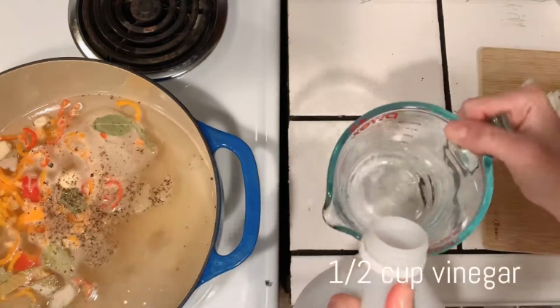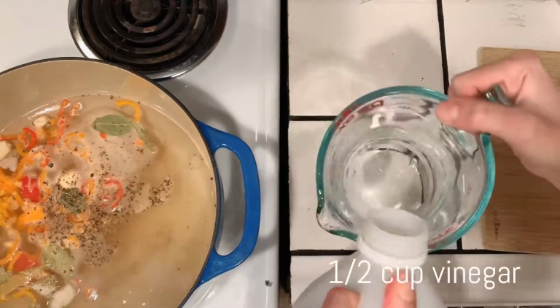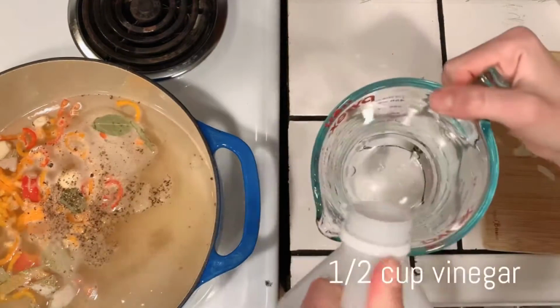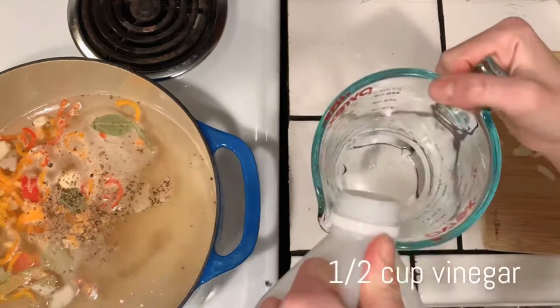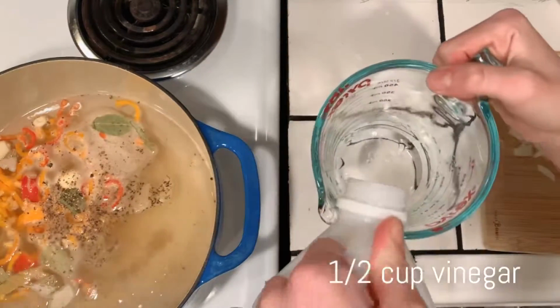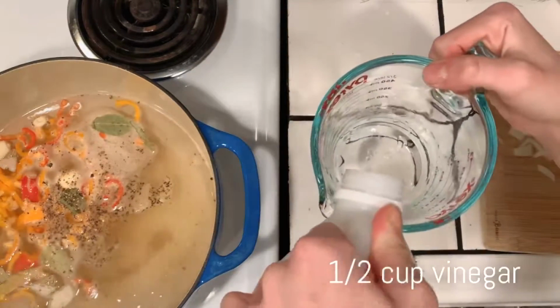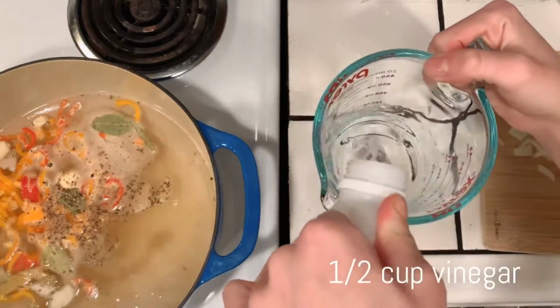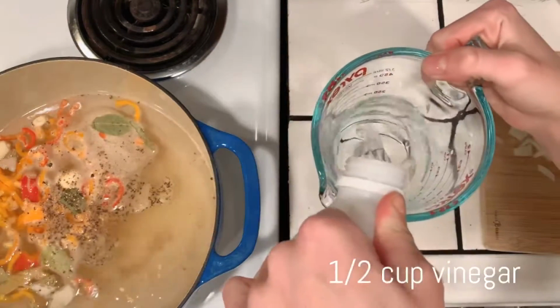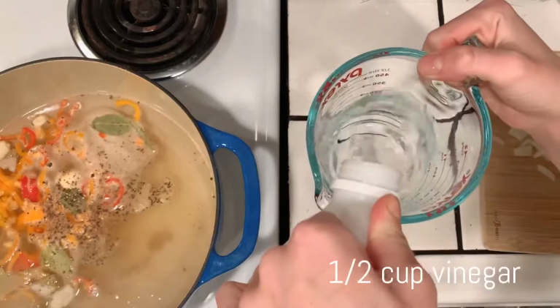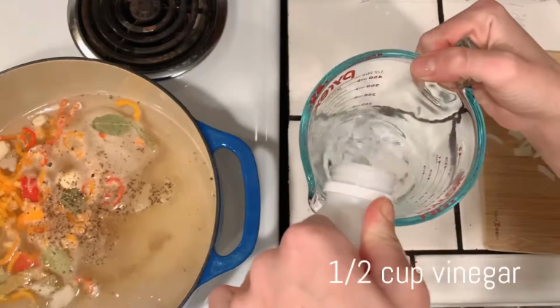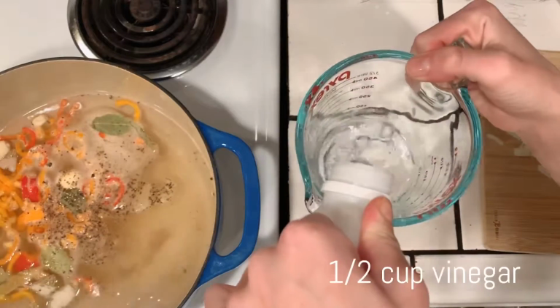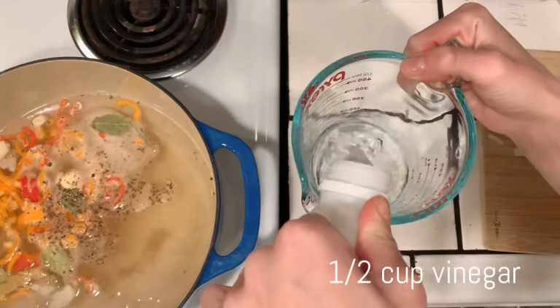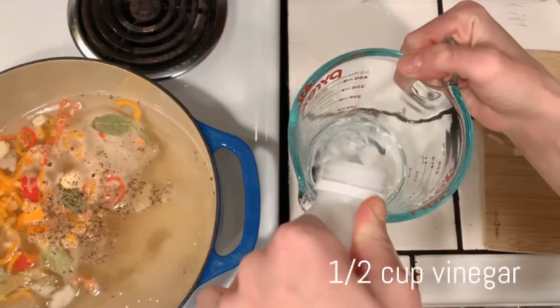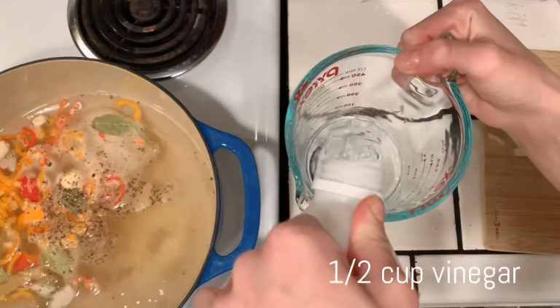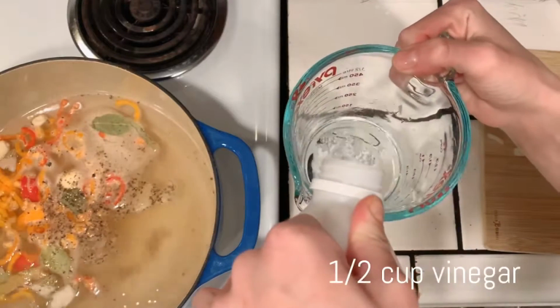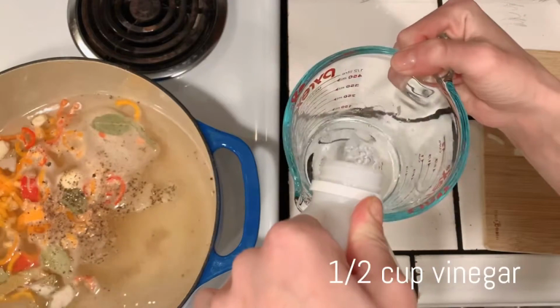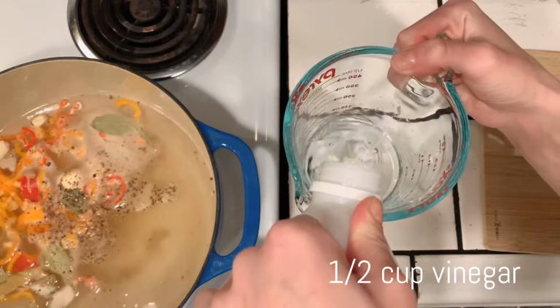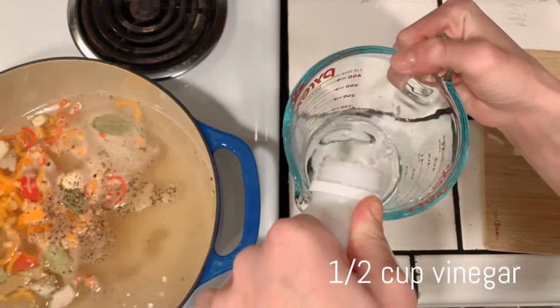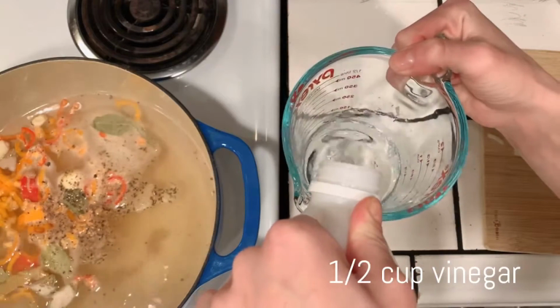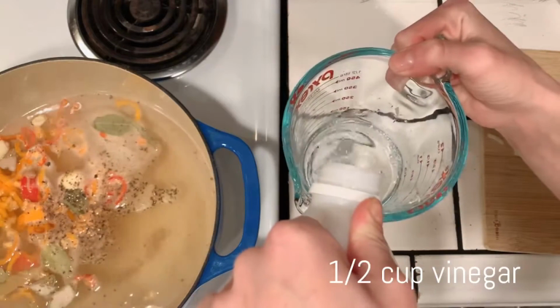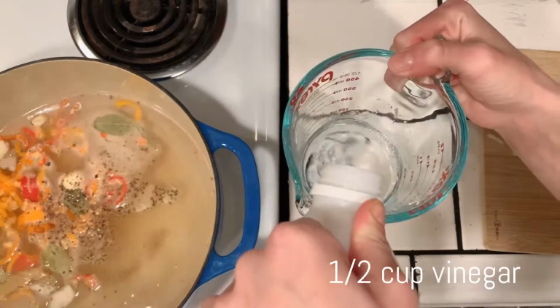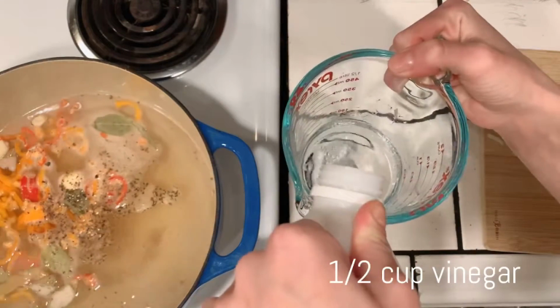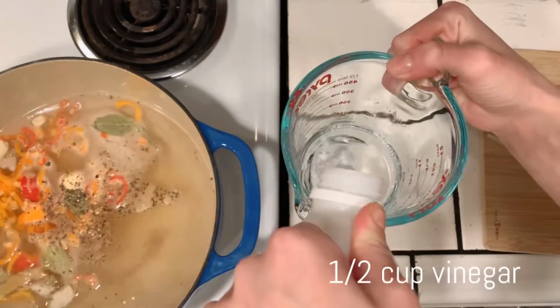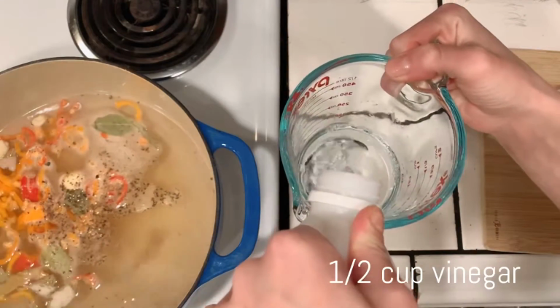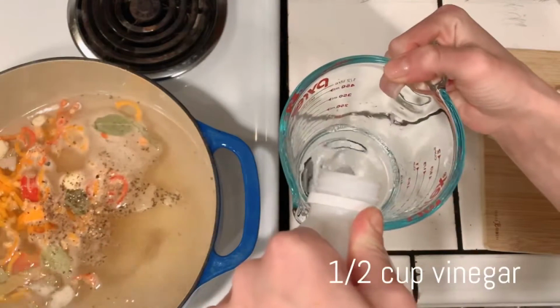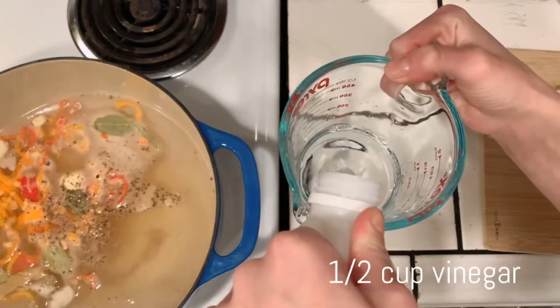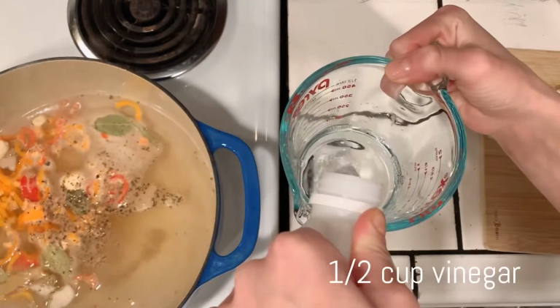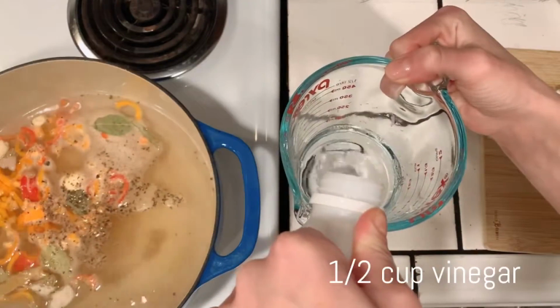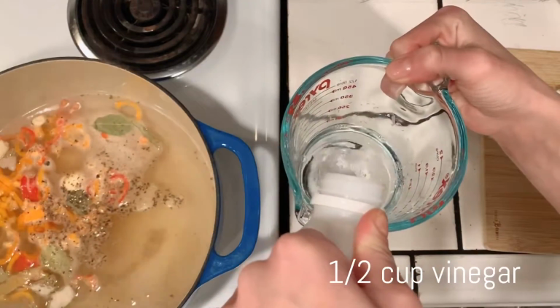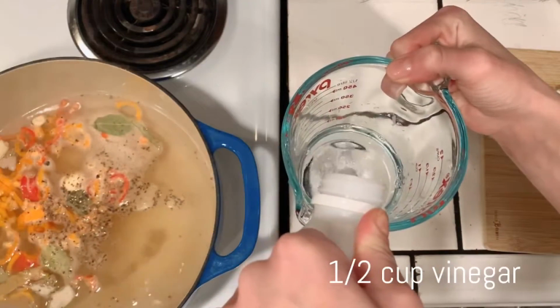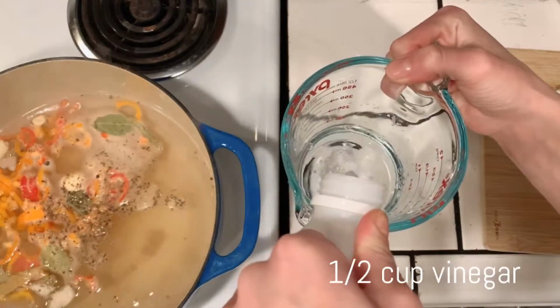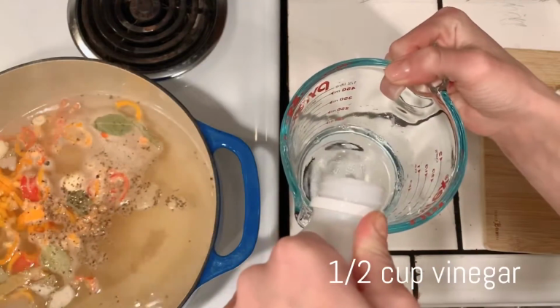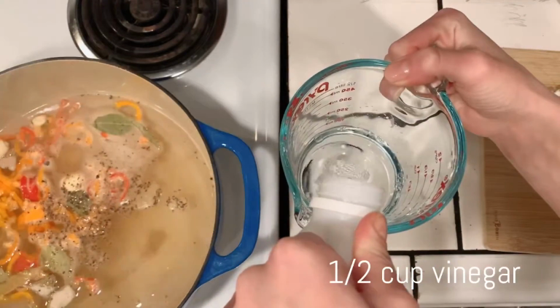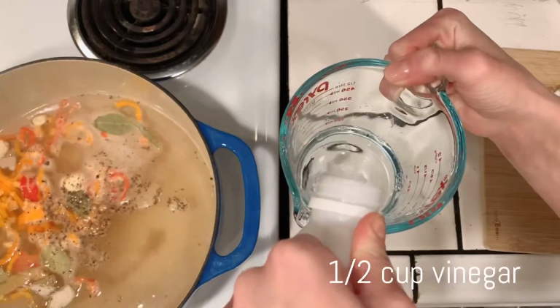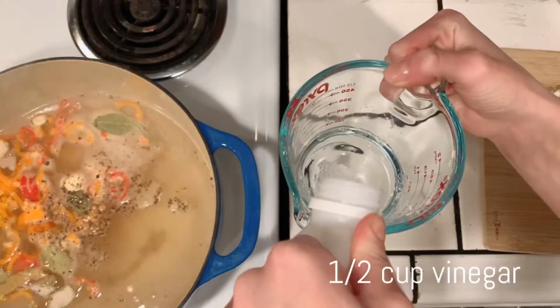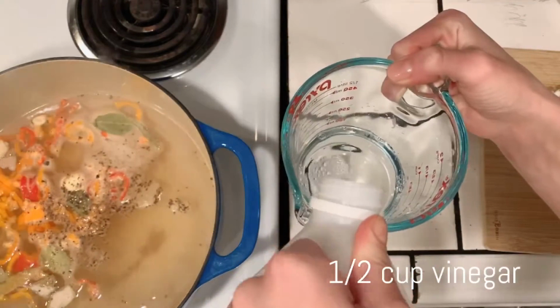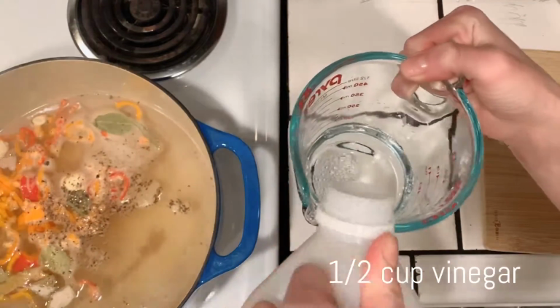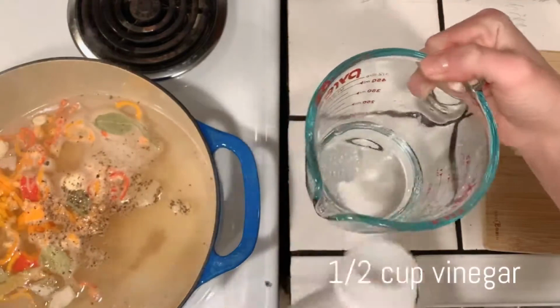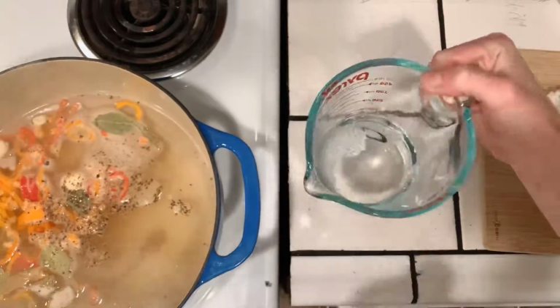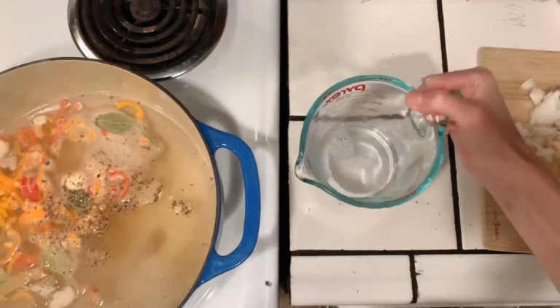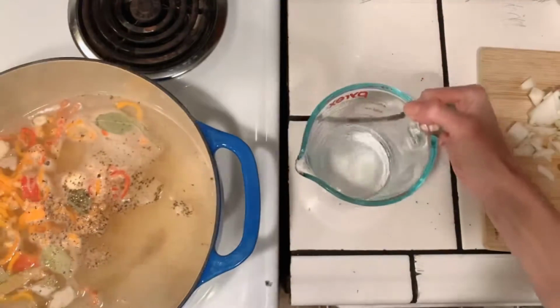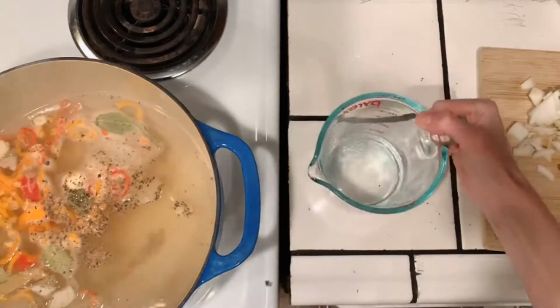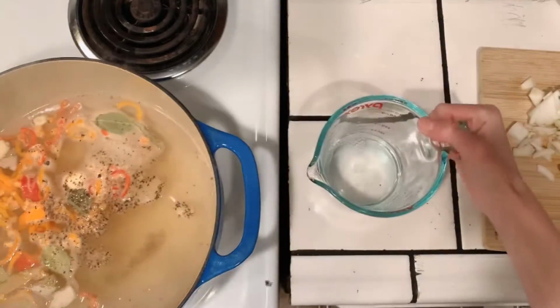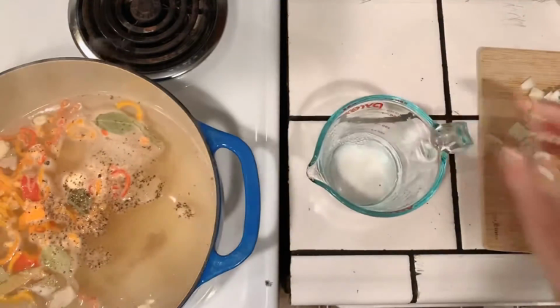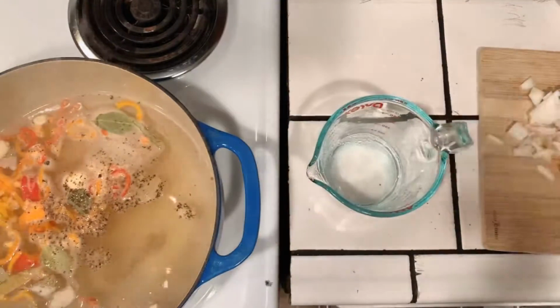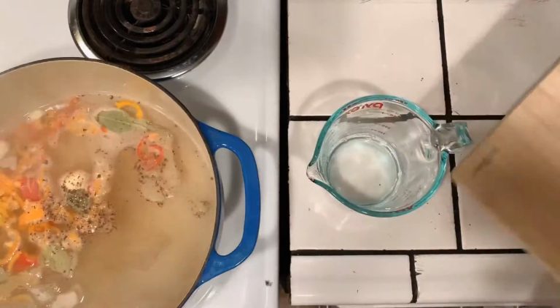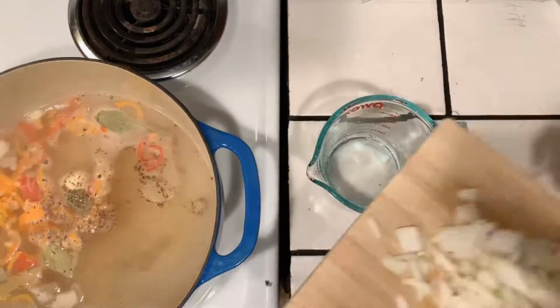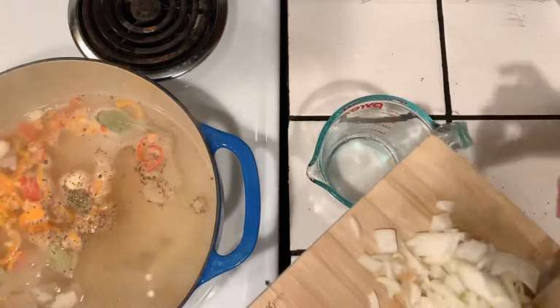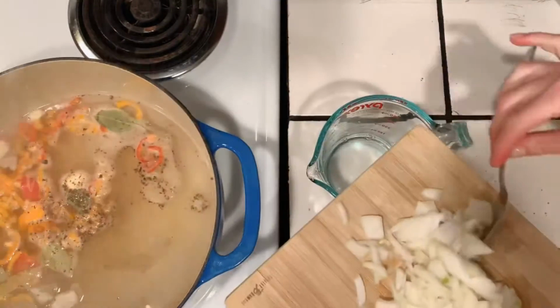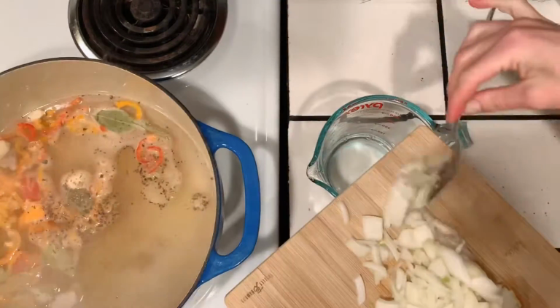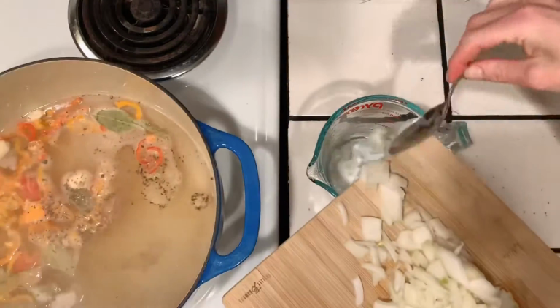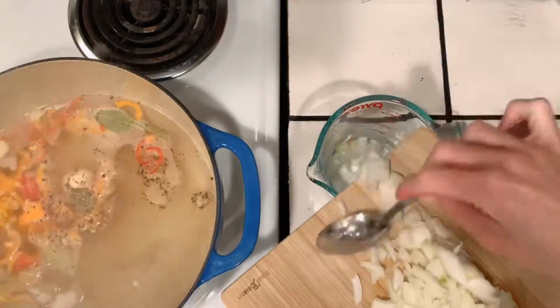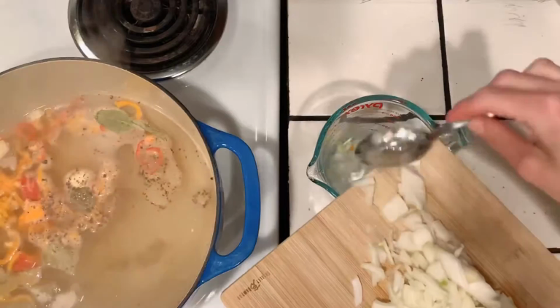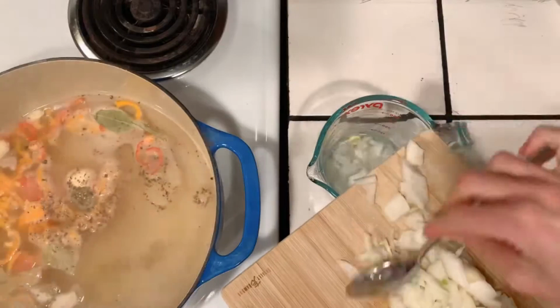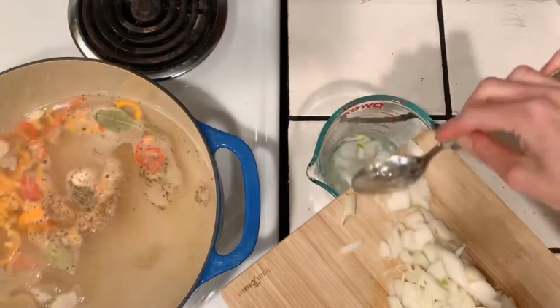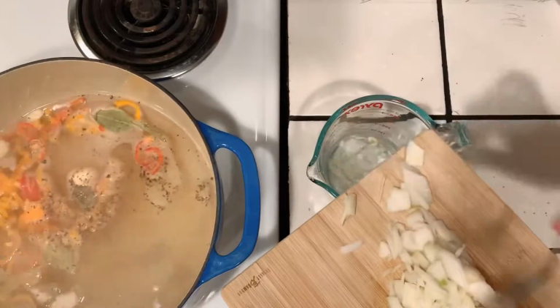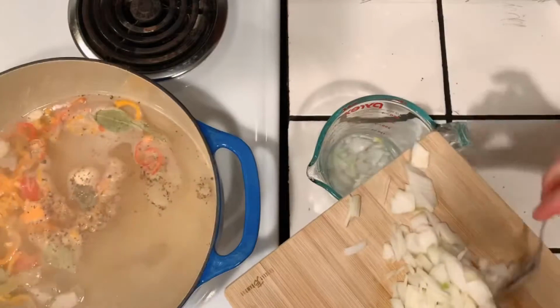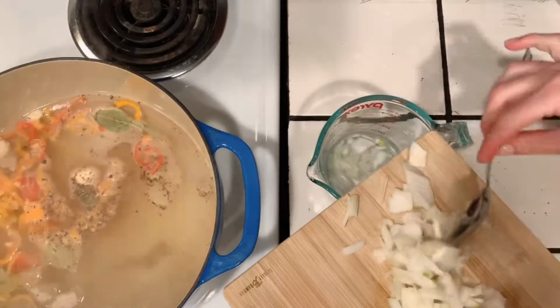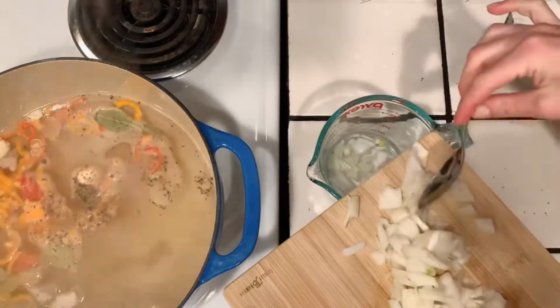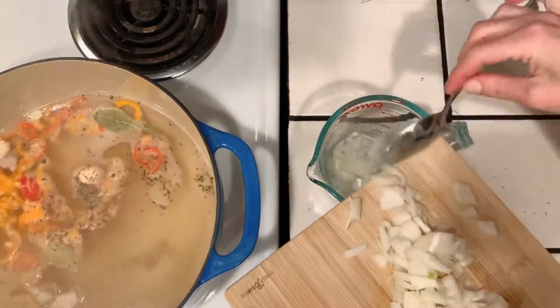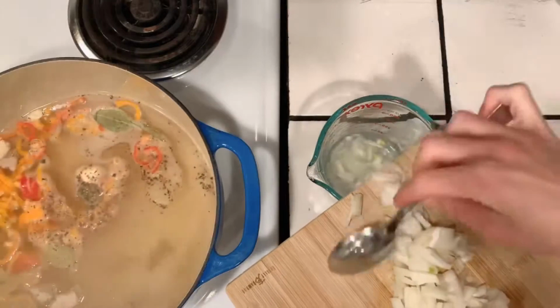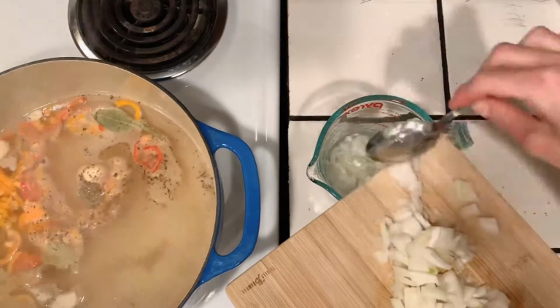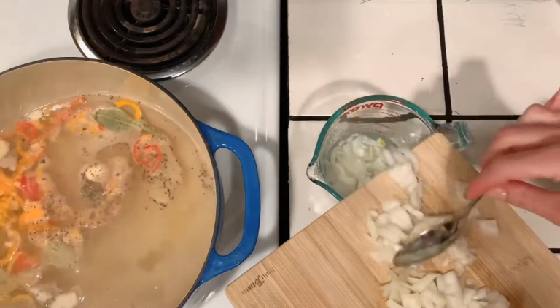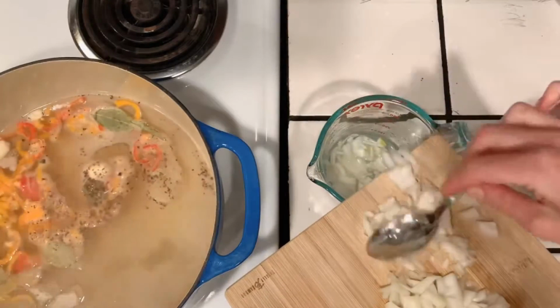Add one half of a cup of vinegar and mix the onion with the vinegar.